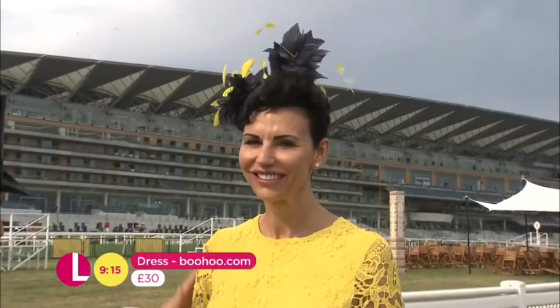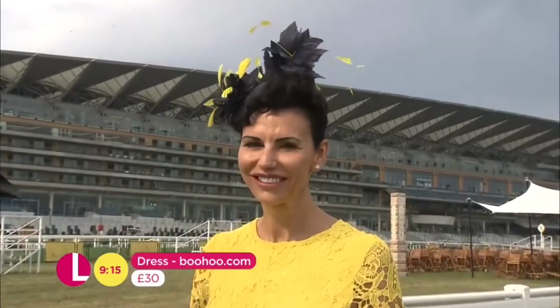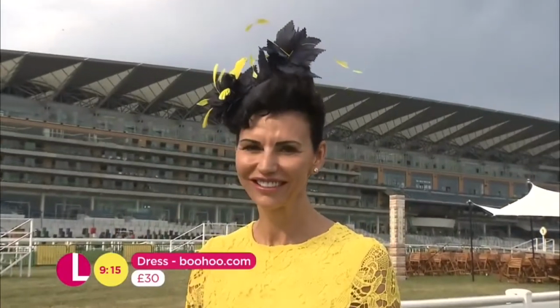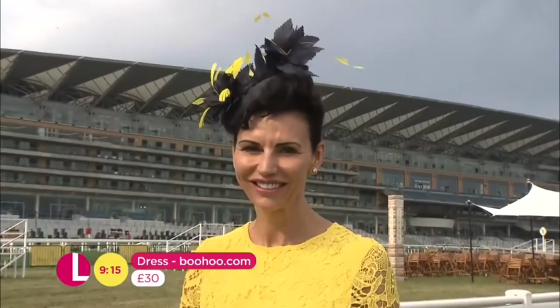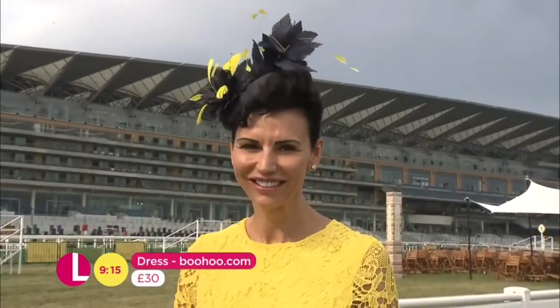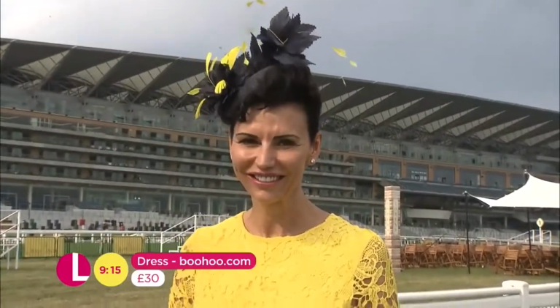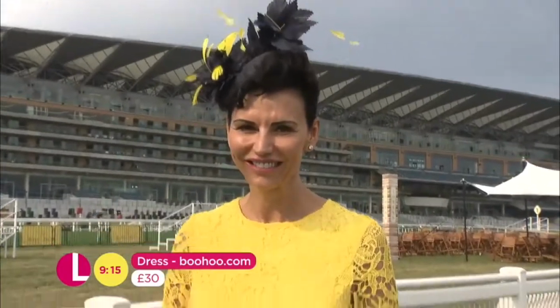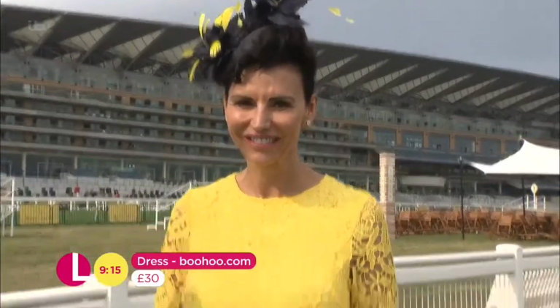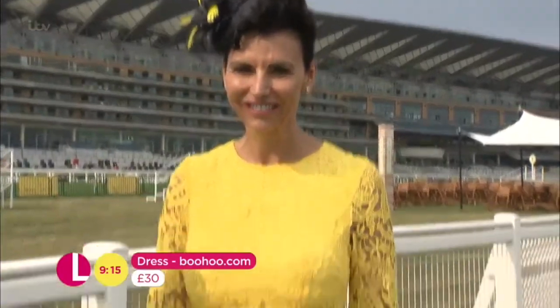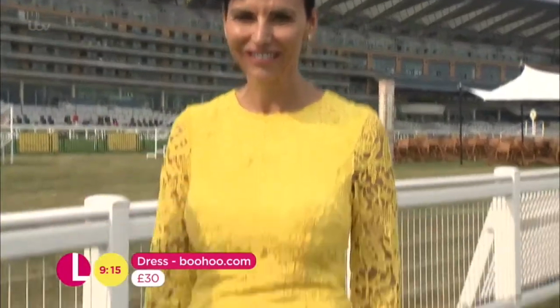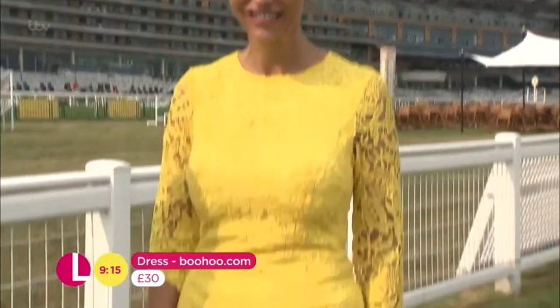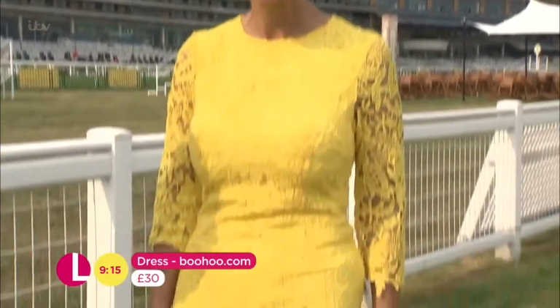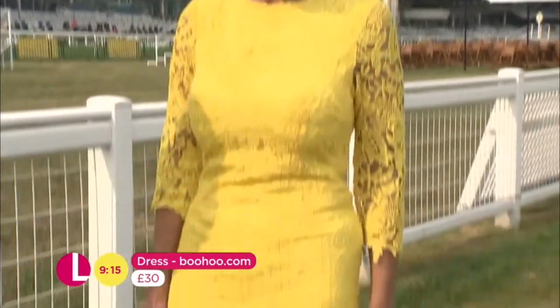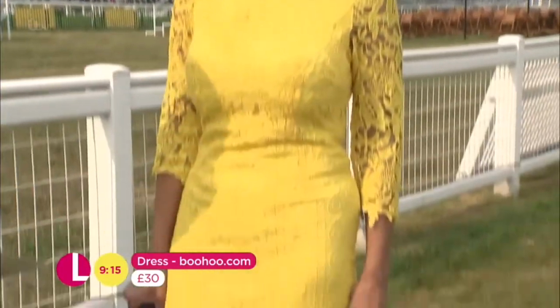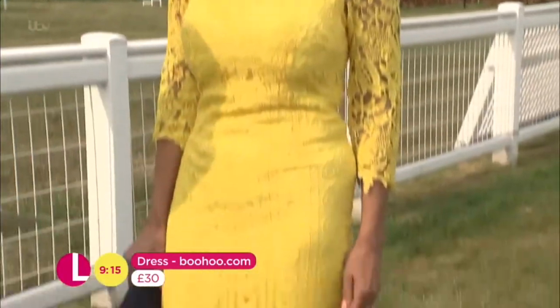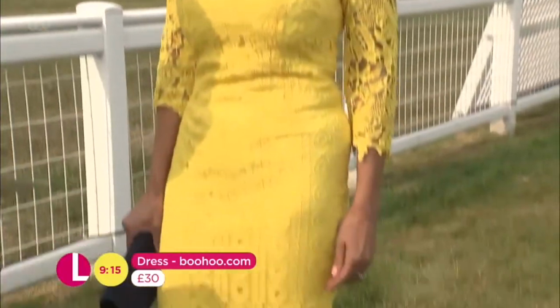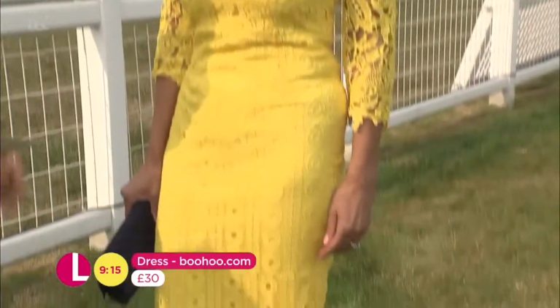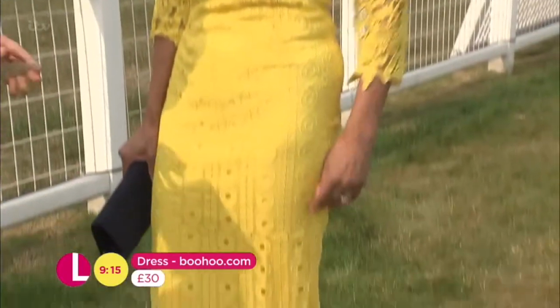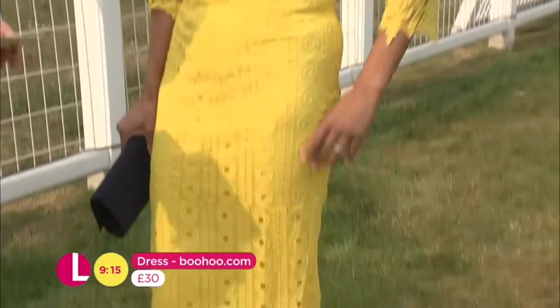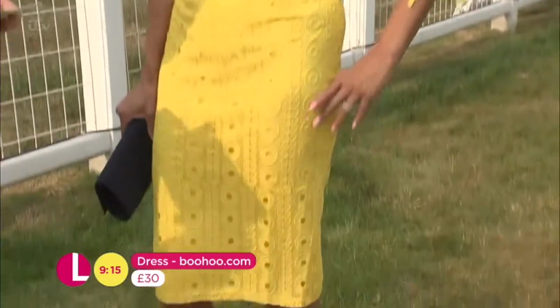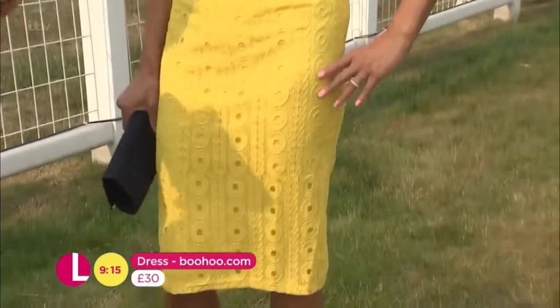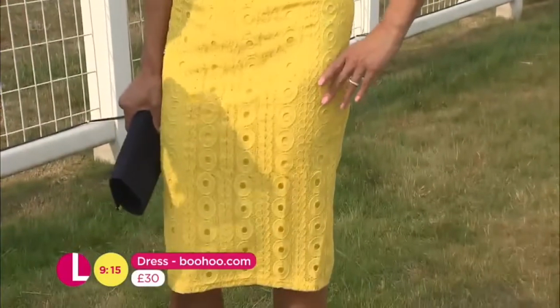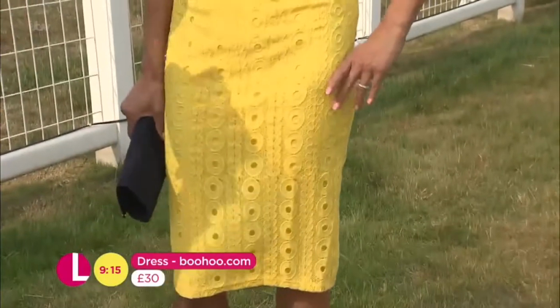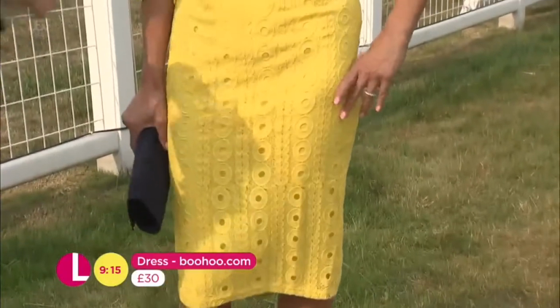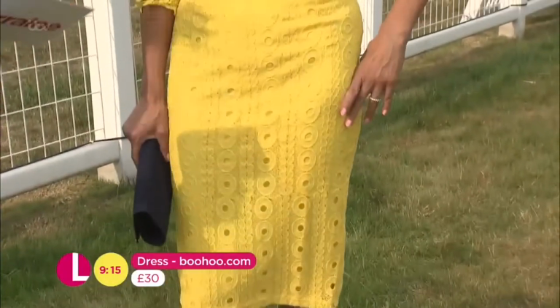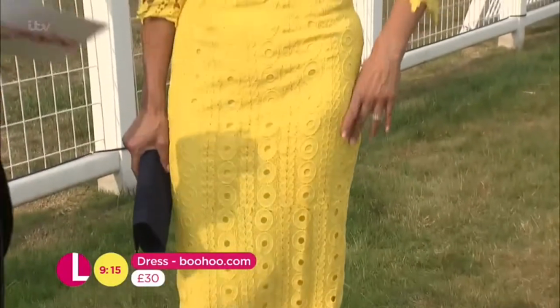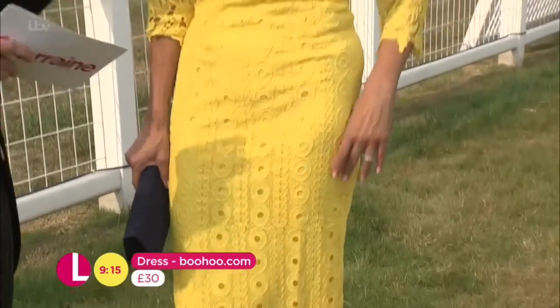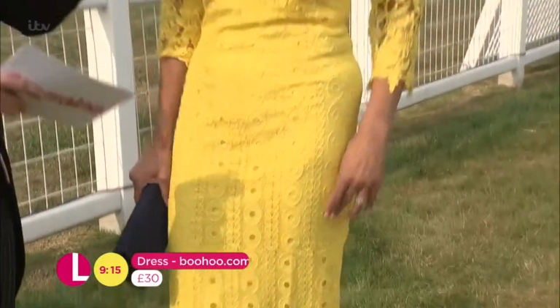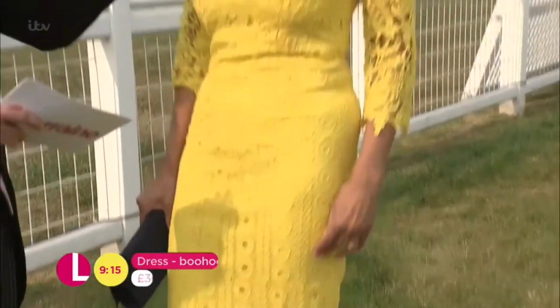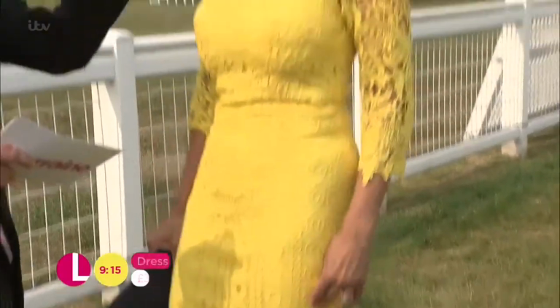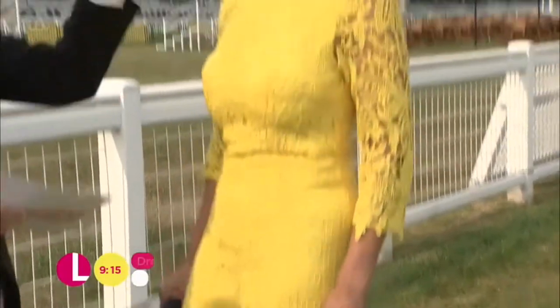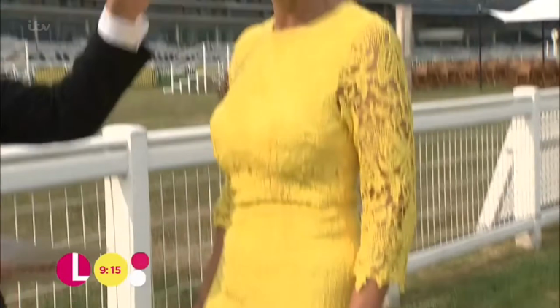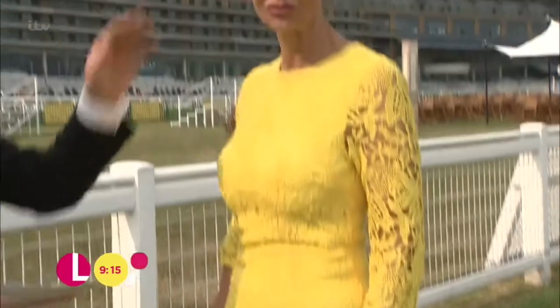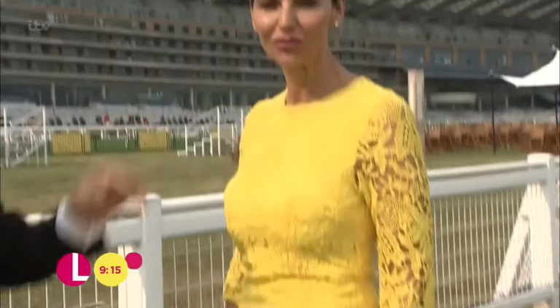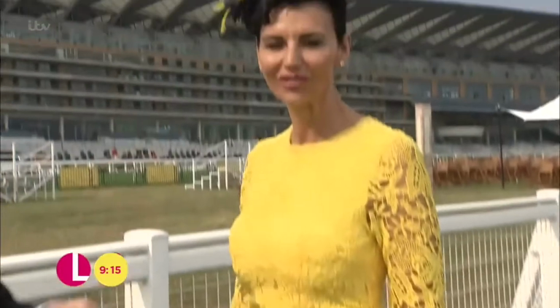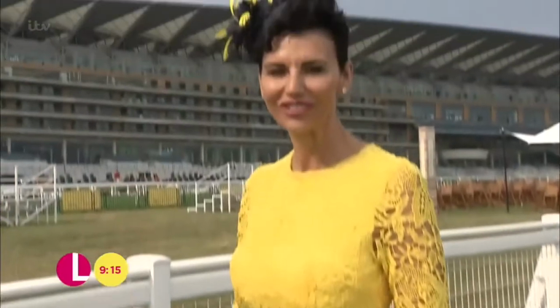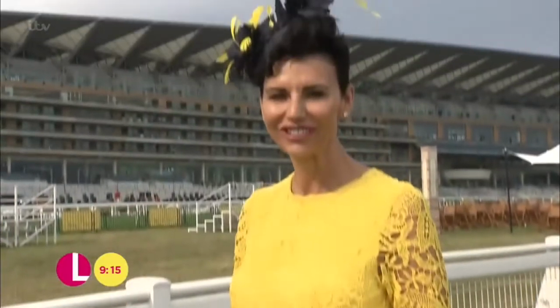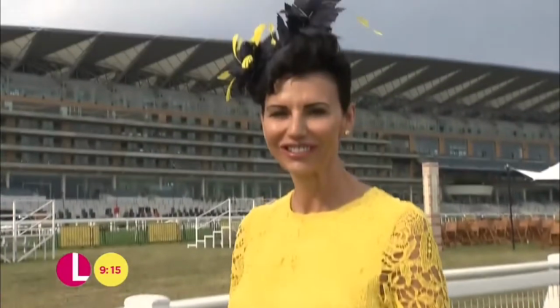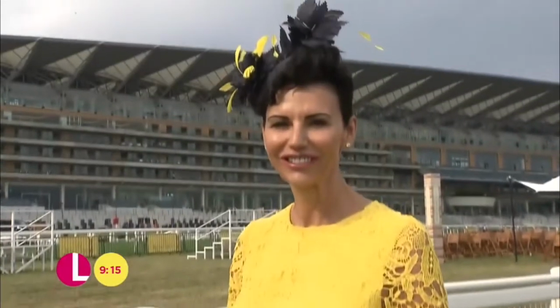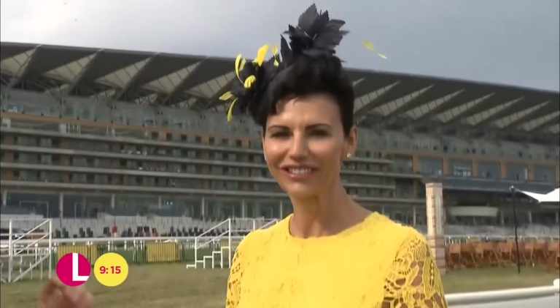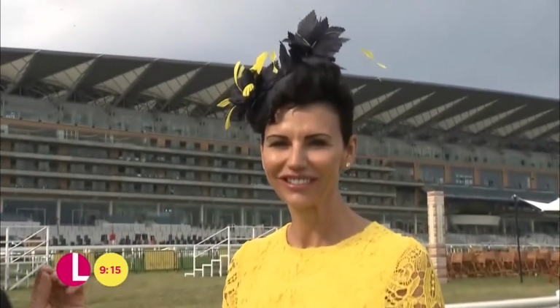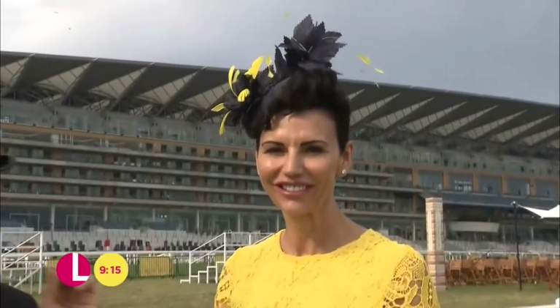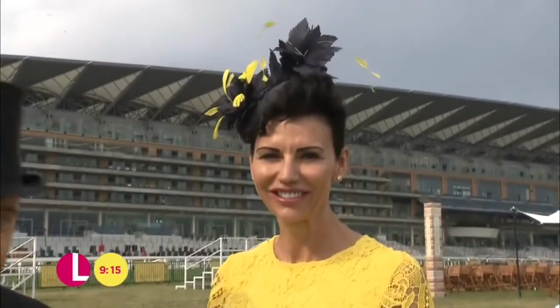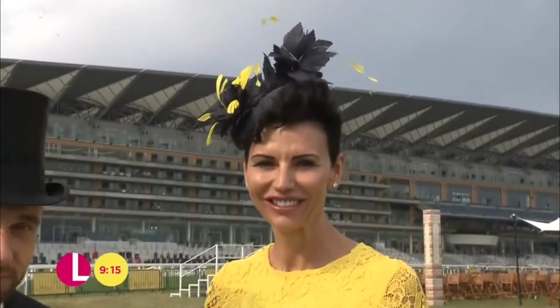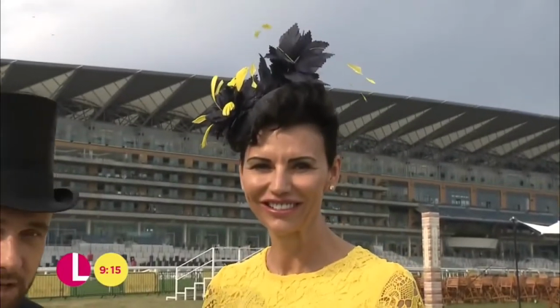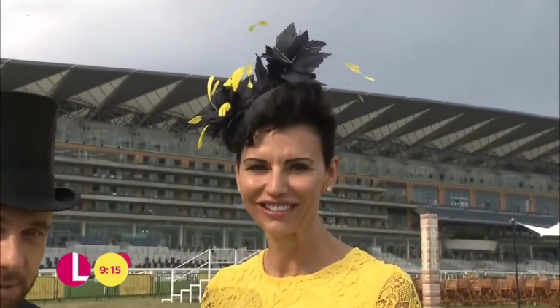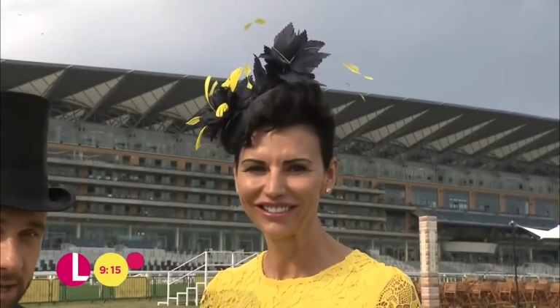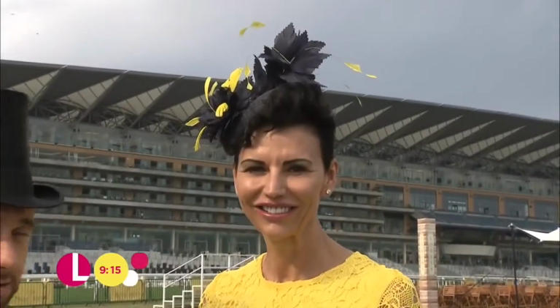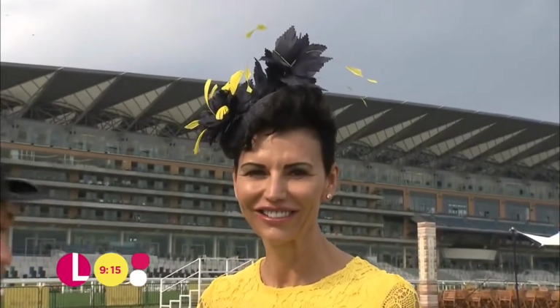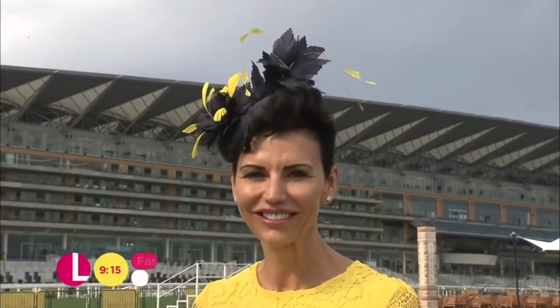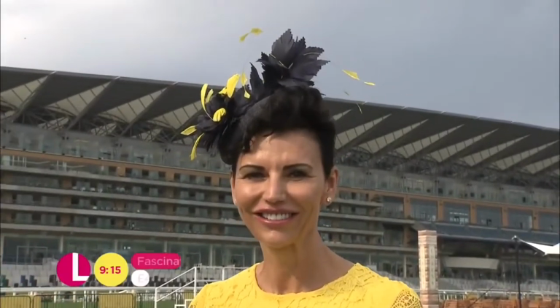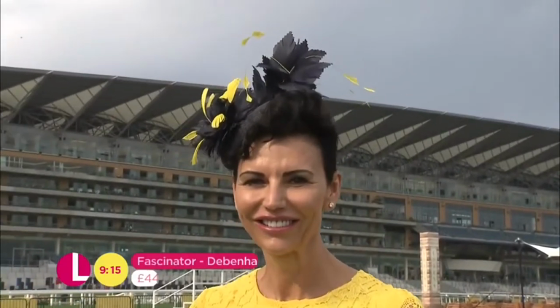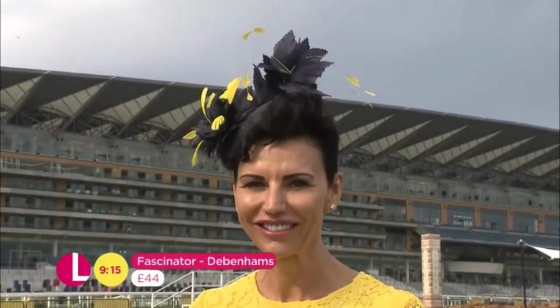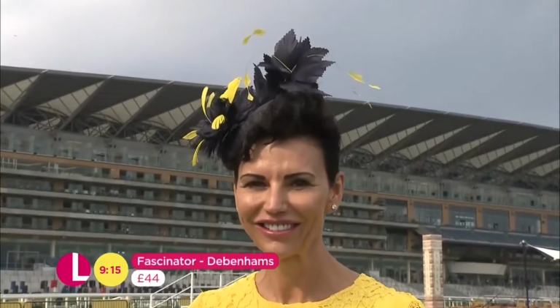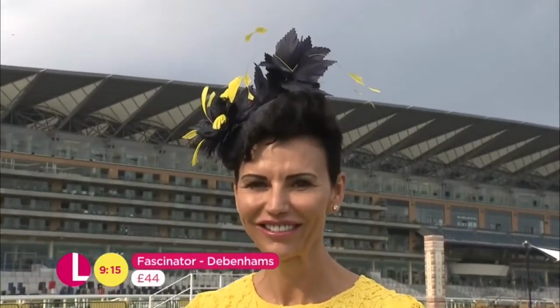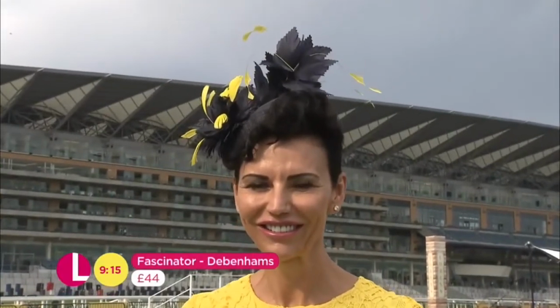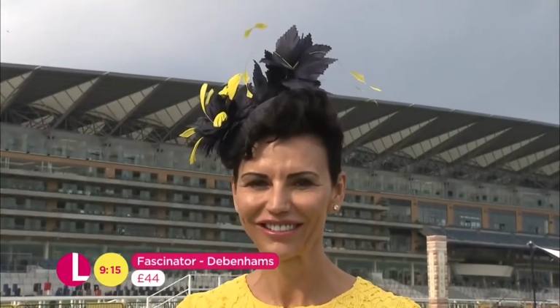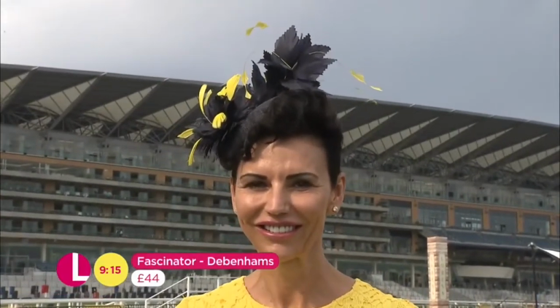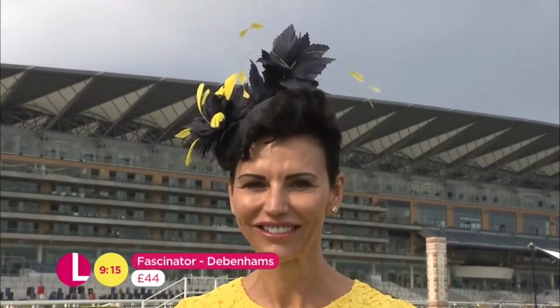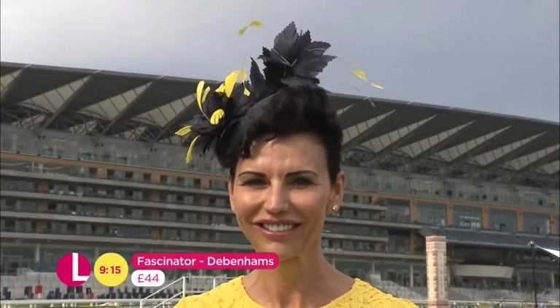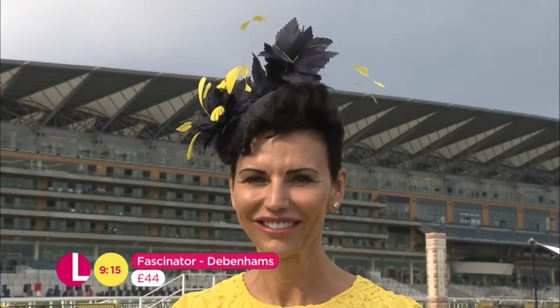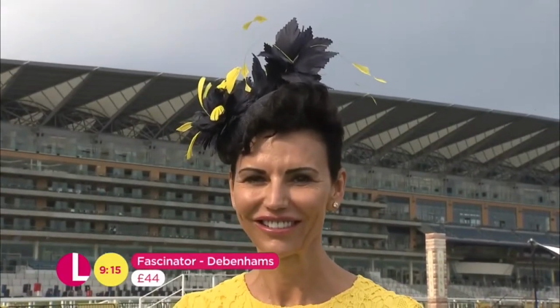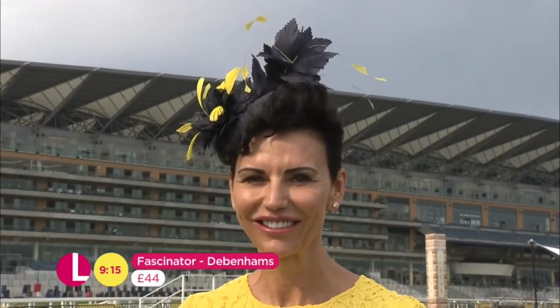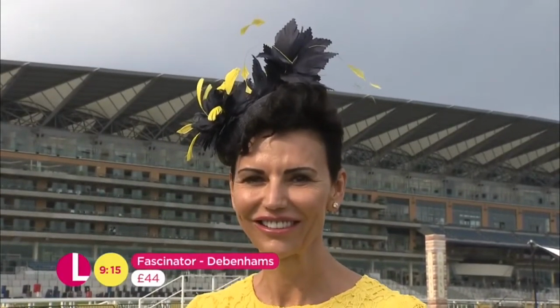Loving the lace sleeves here as well. Then on to the all-important hat — this is from Debenhams. It was £55, and it's been reduced to £44.